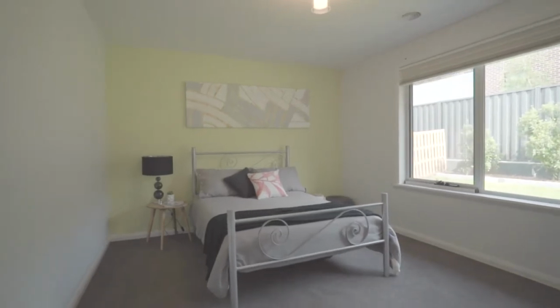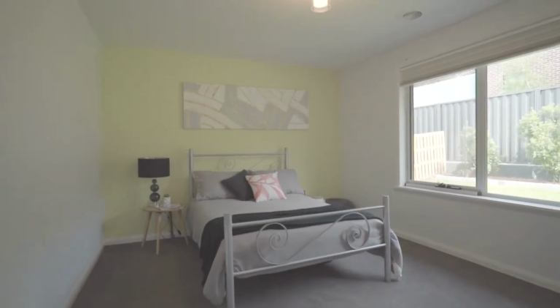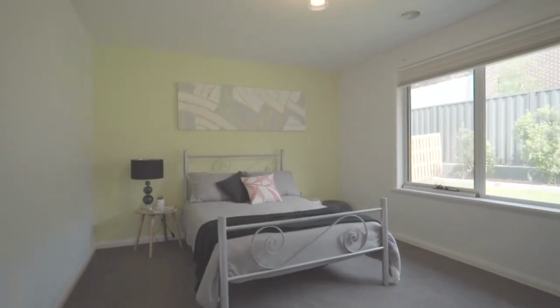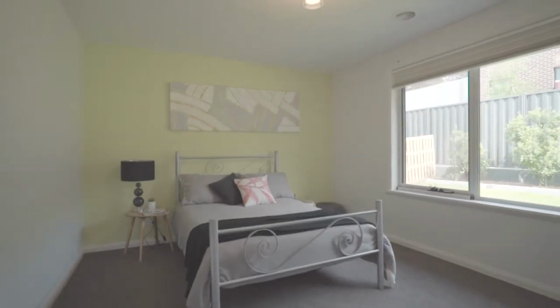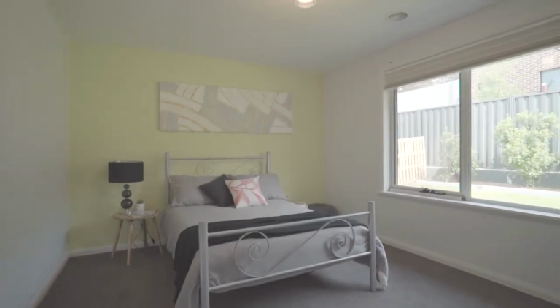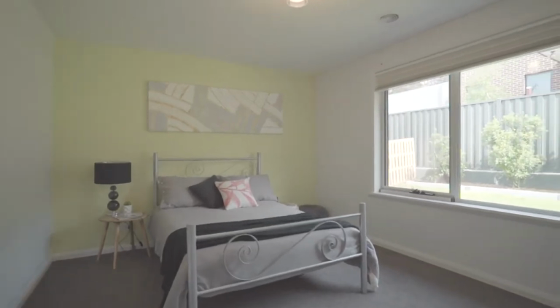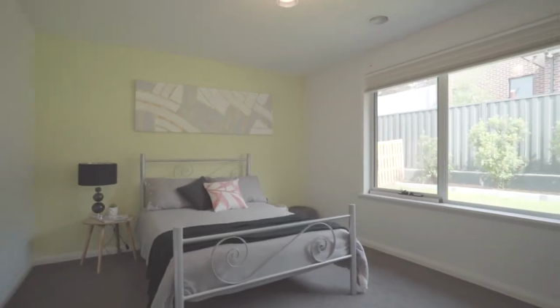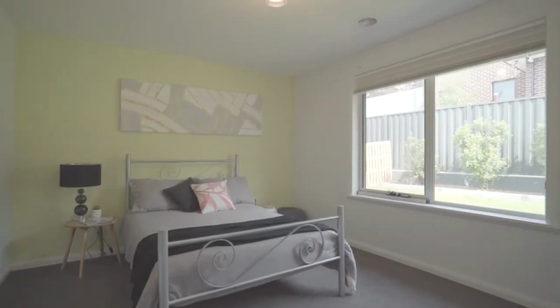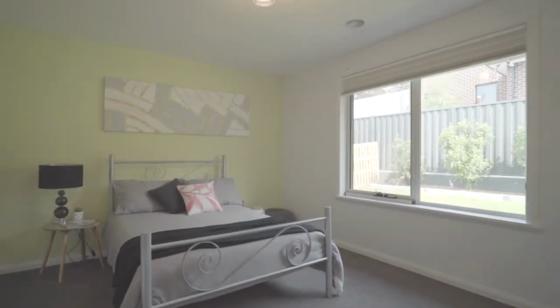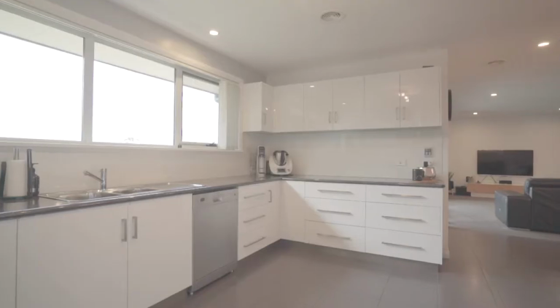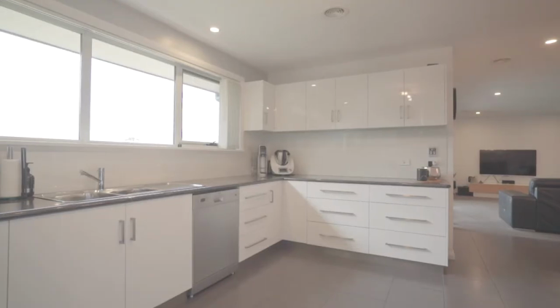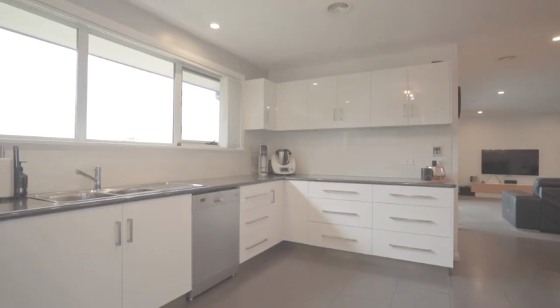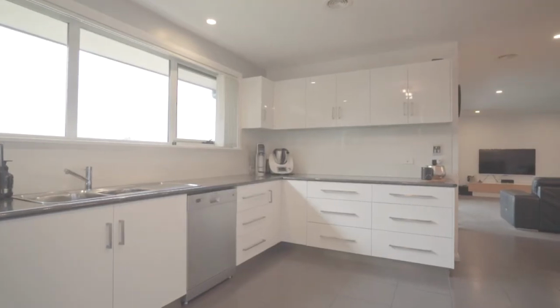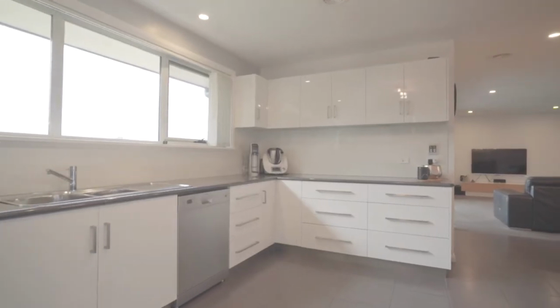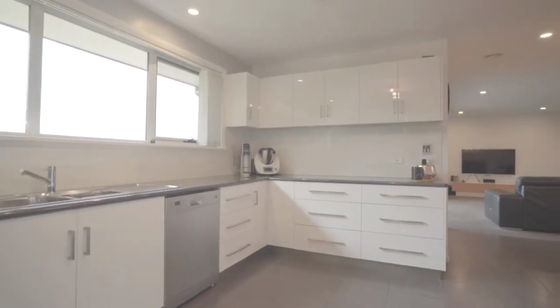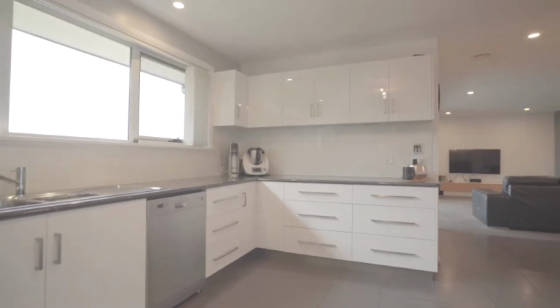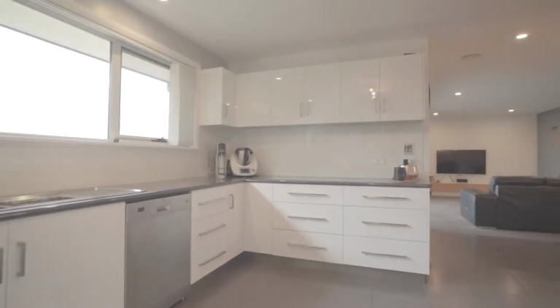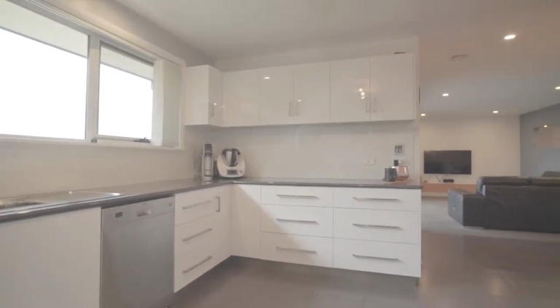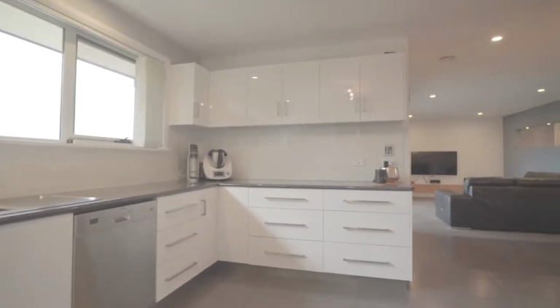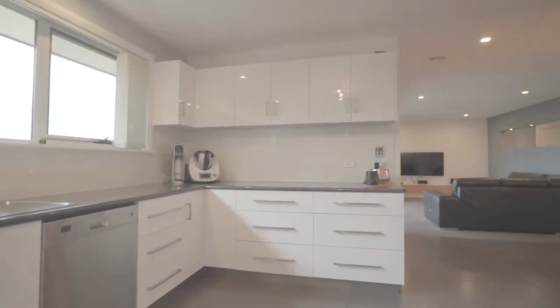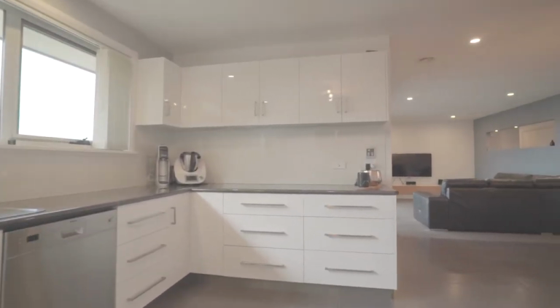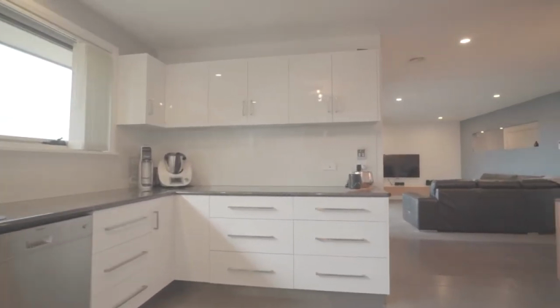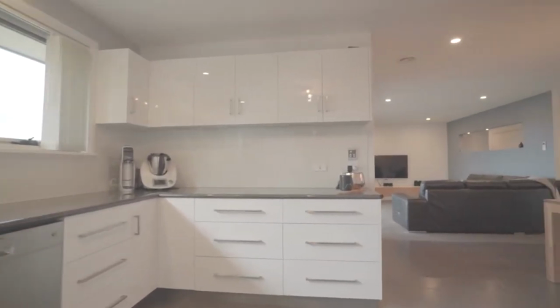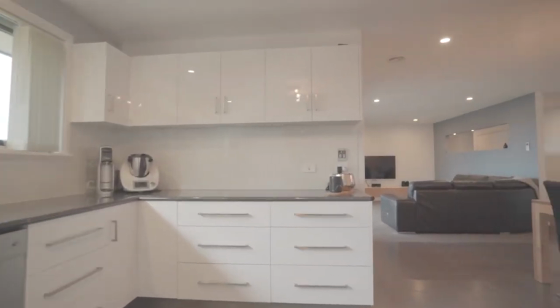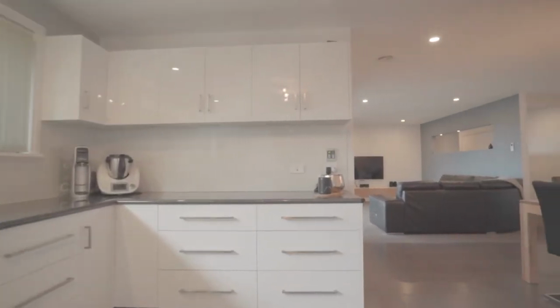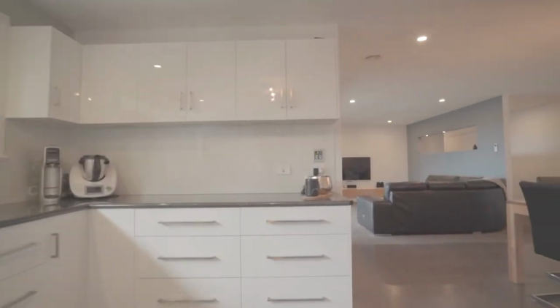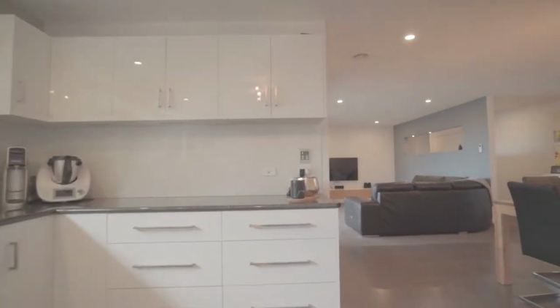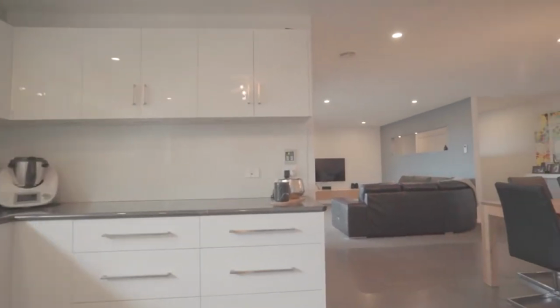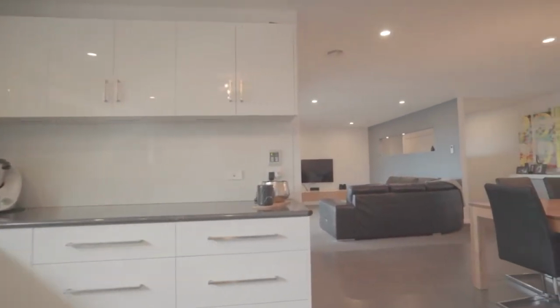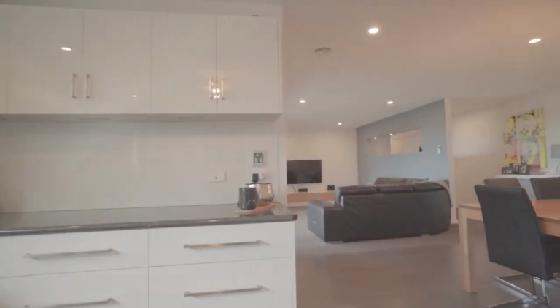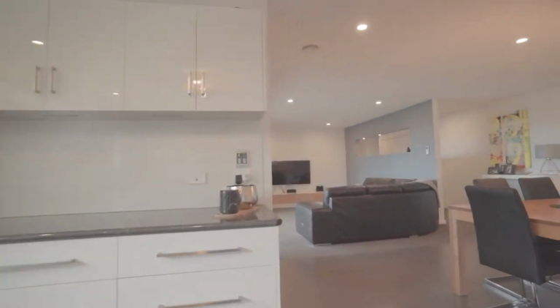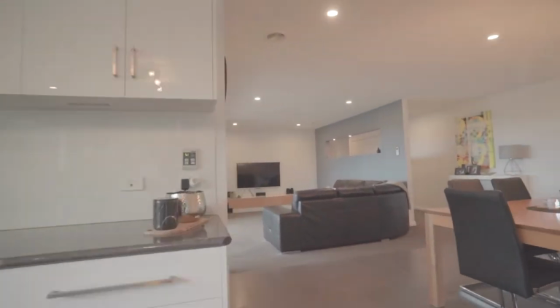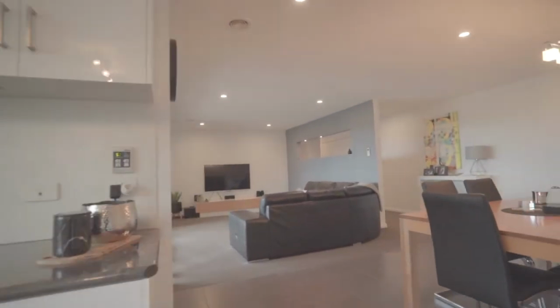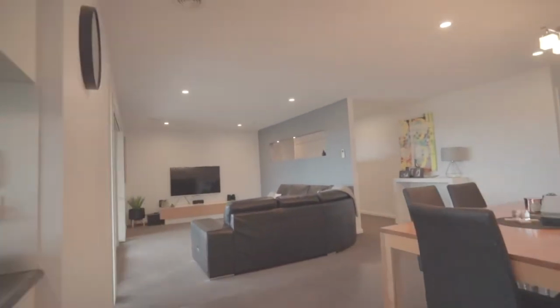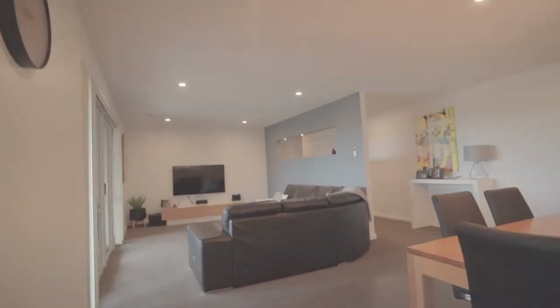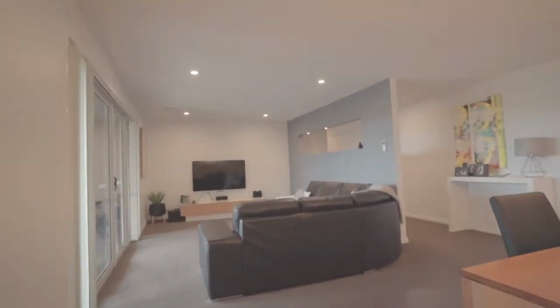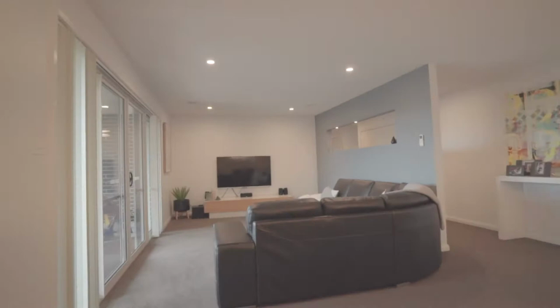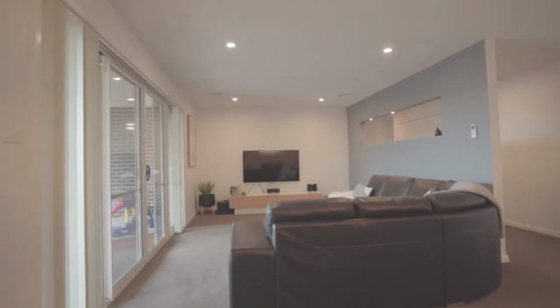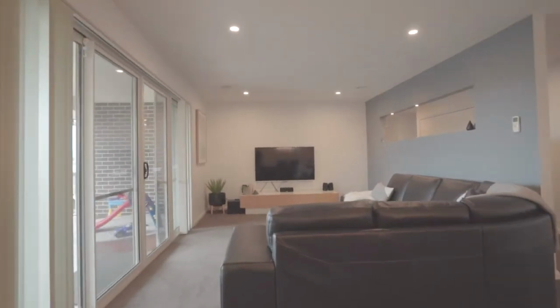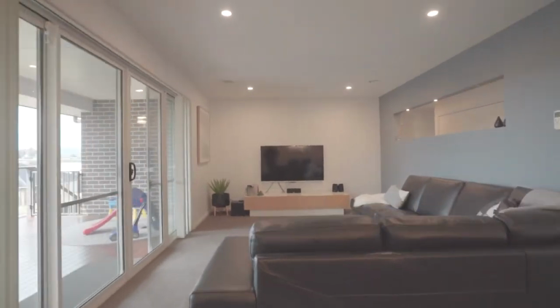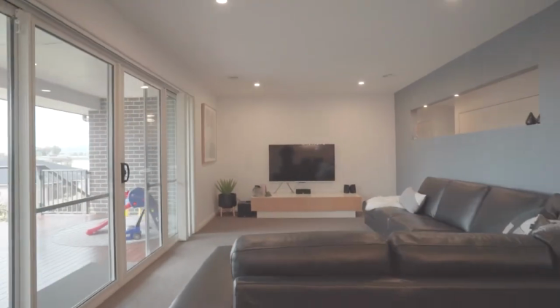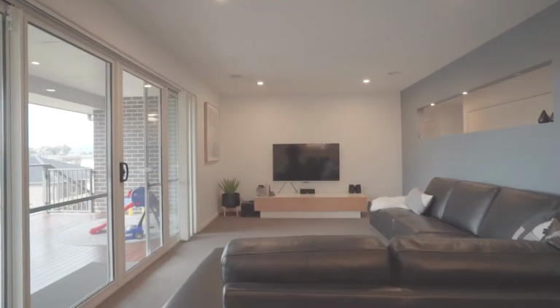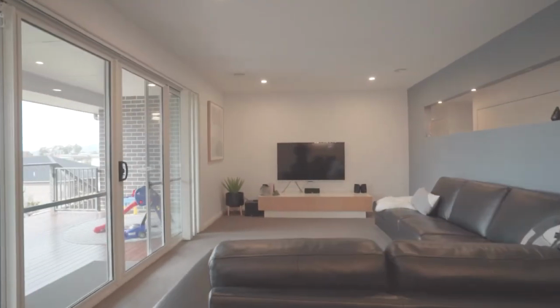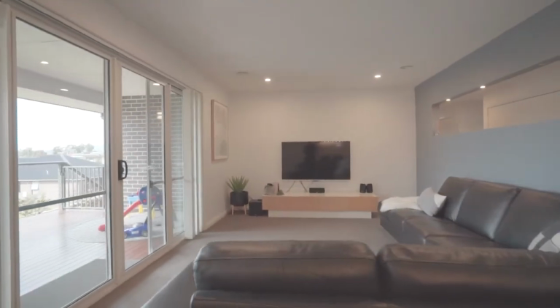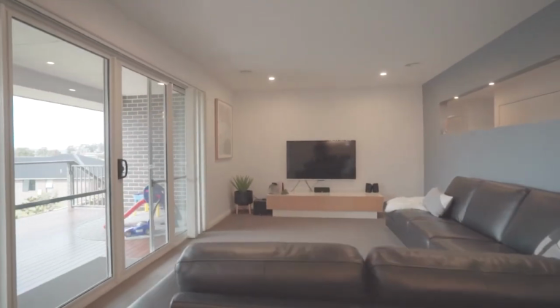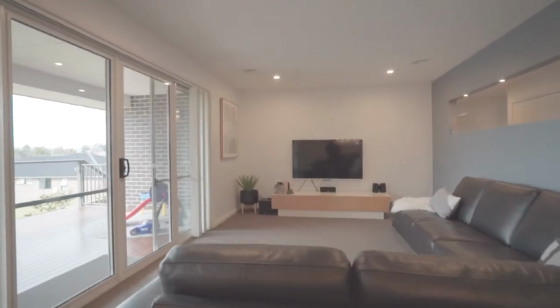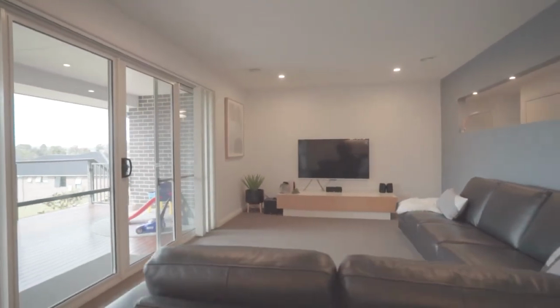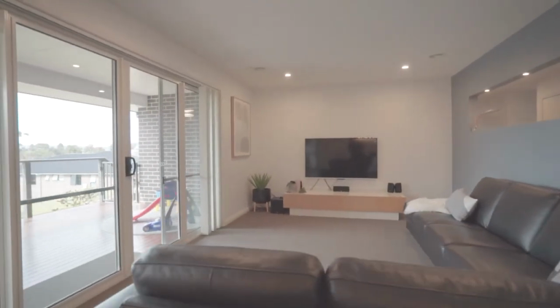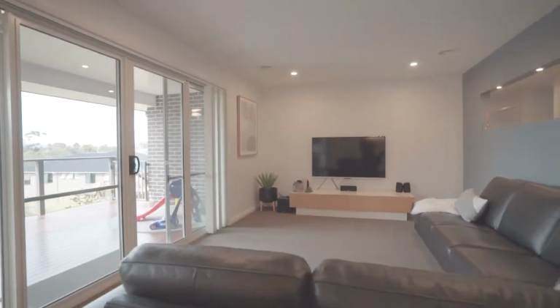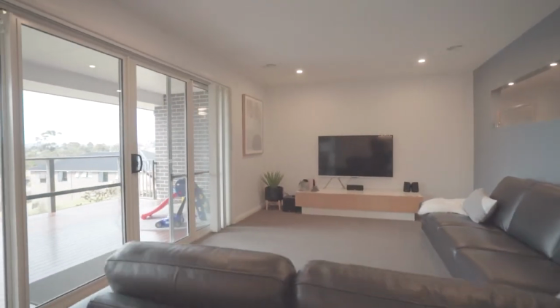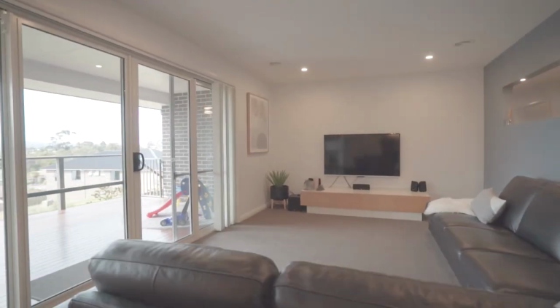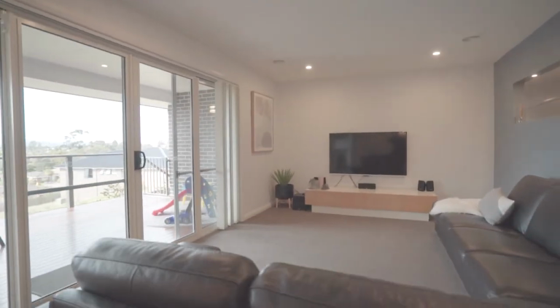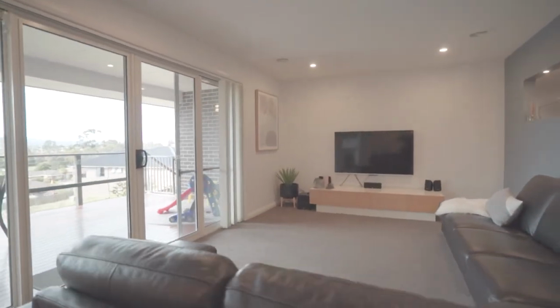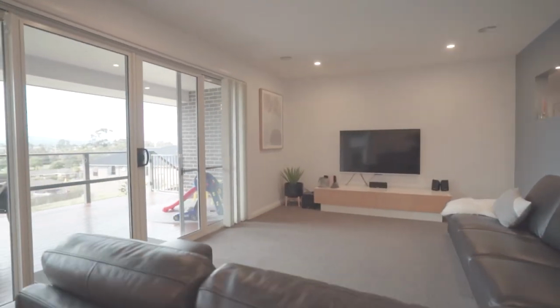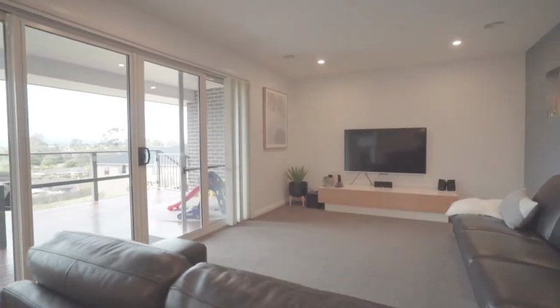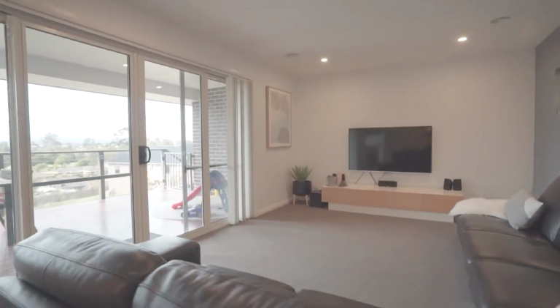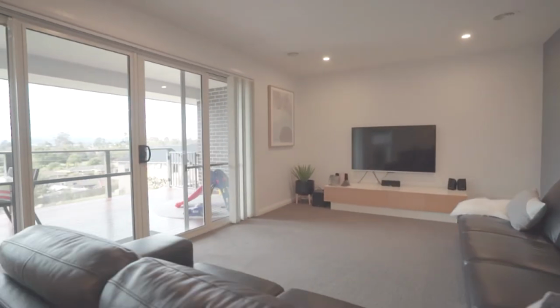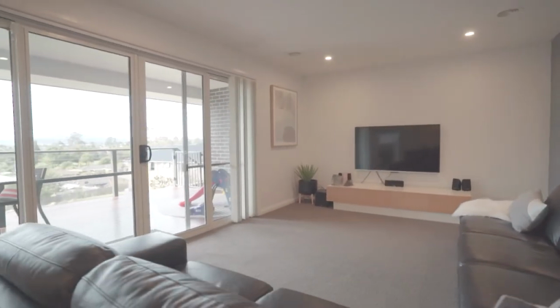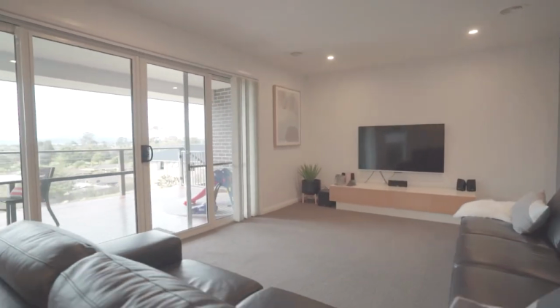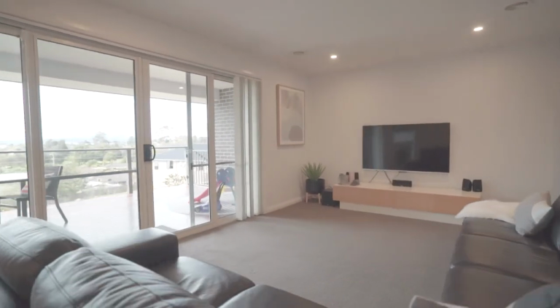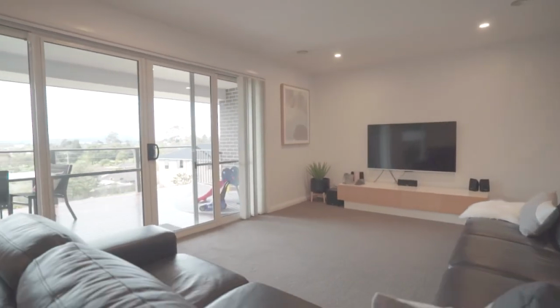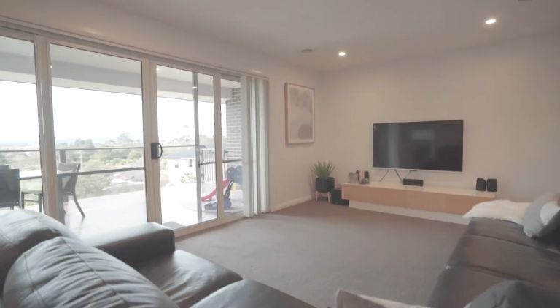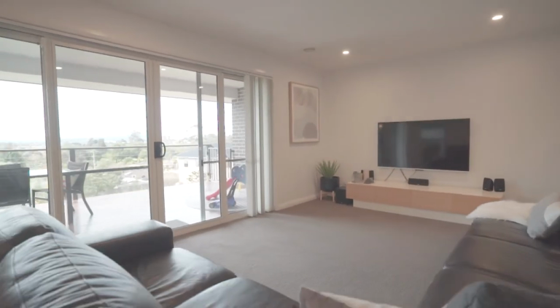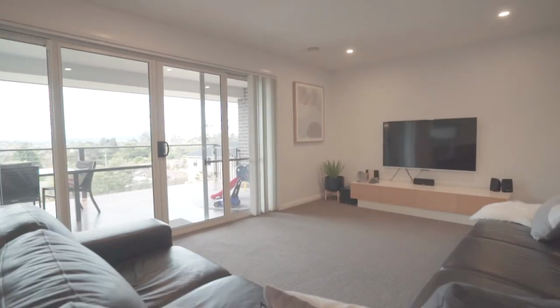This property has an abundance of space throughout the main living area, which flows seamlessly to your deck that has beautiful views towards the mountain.